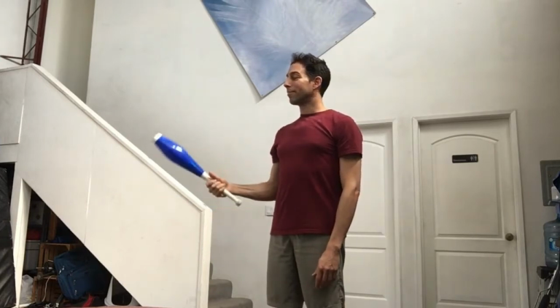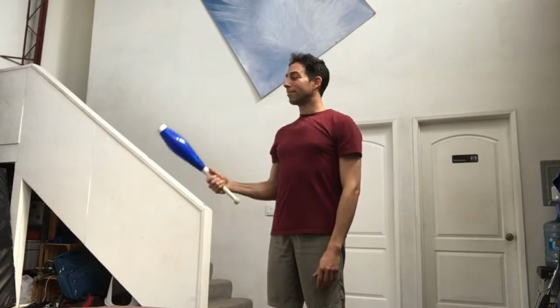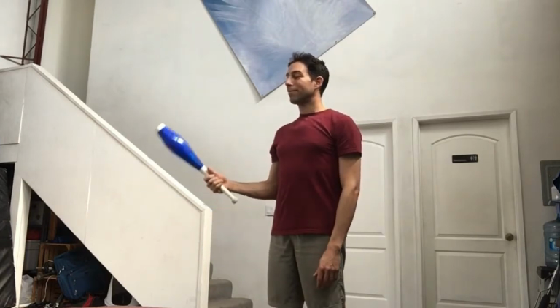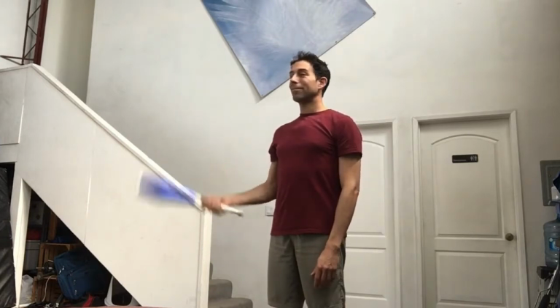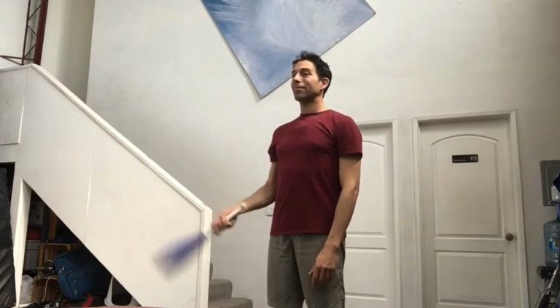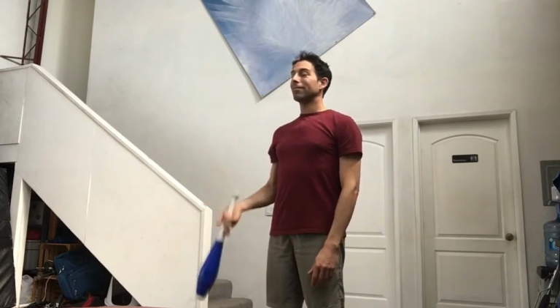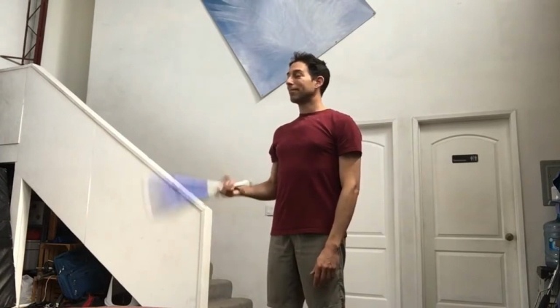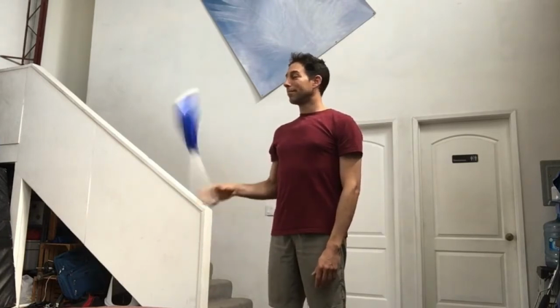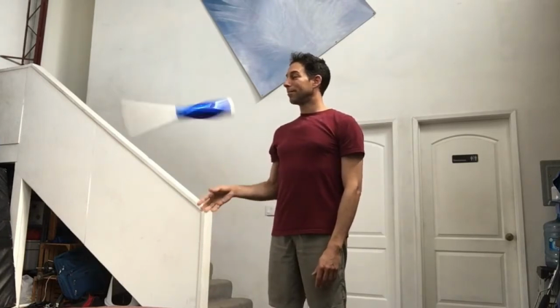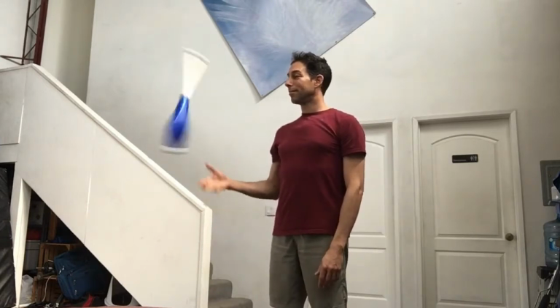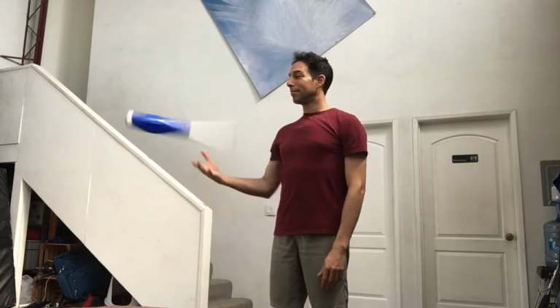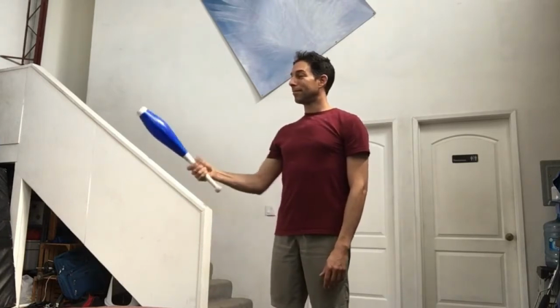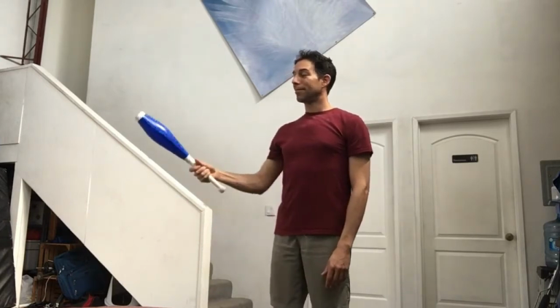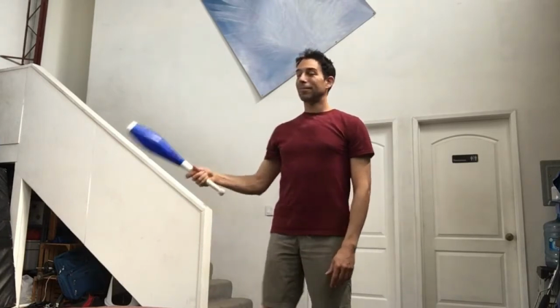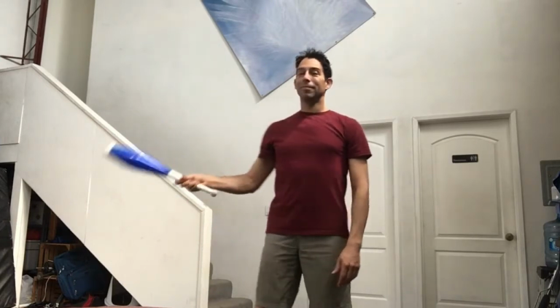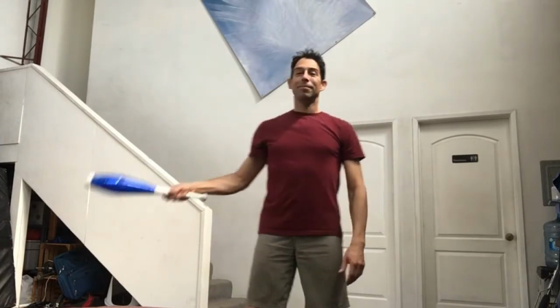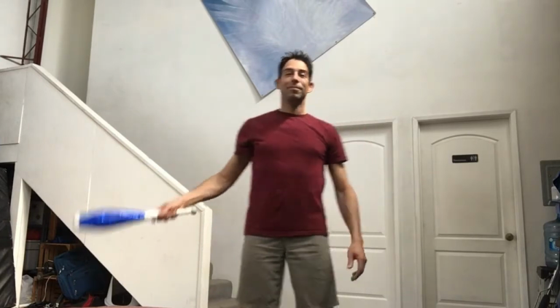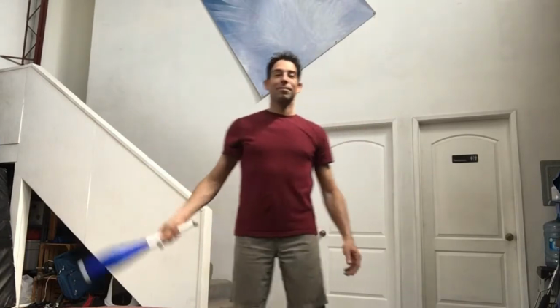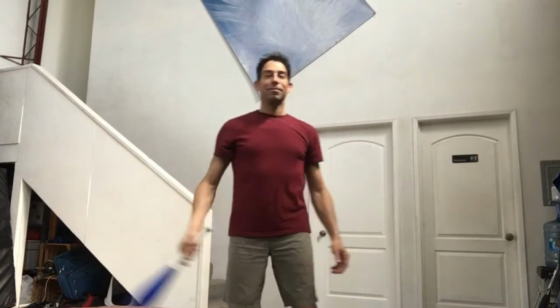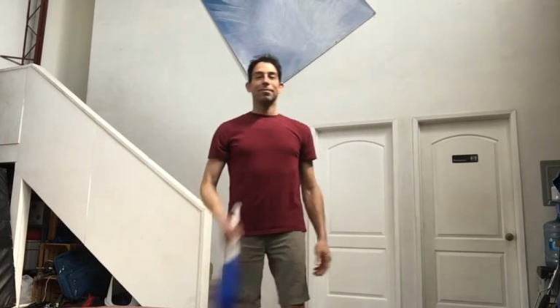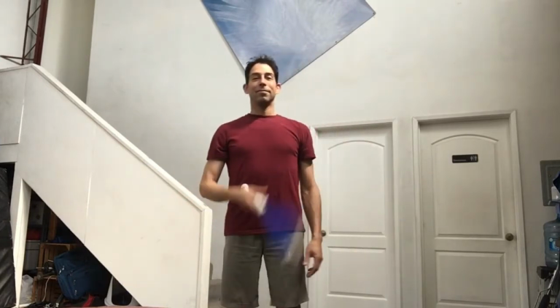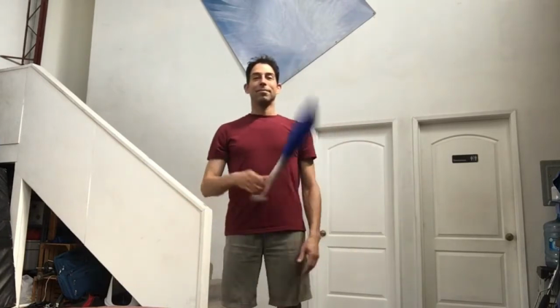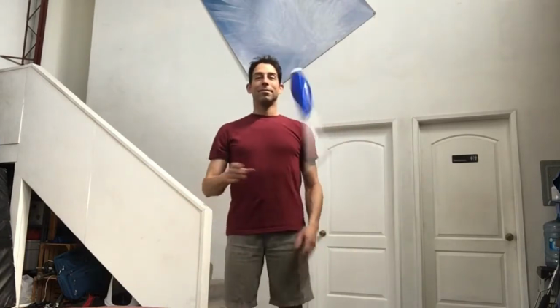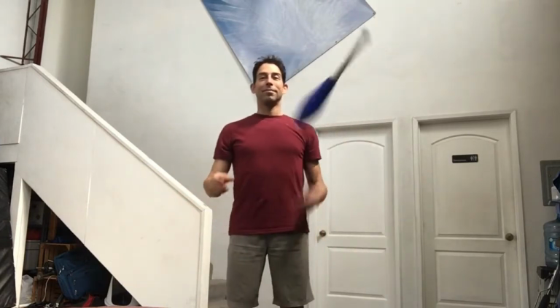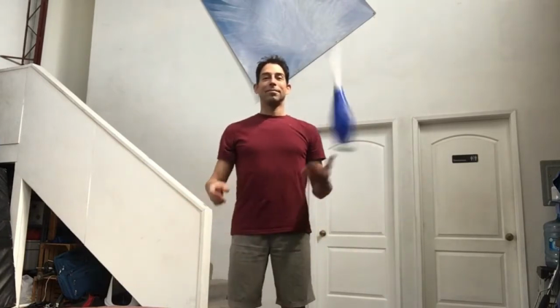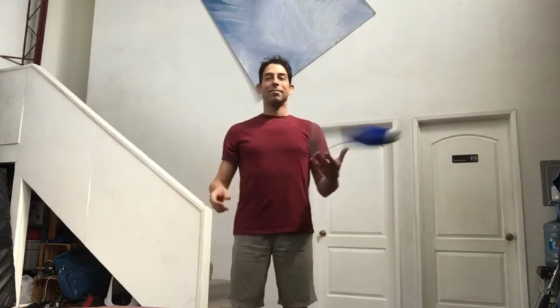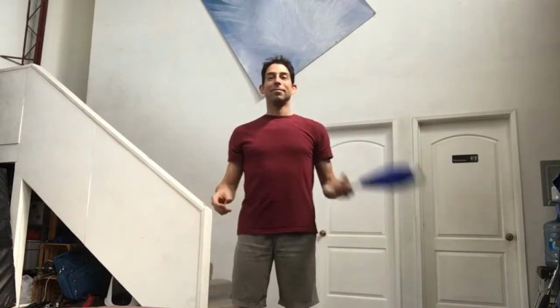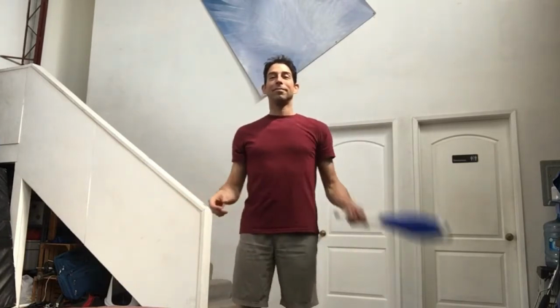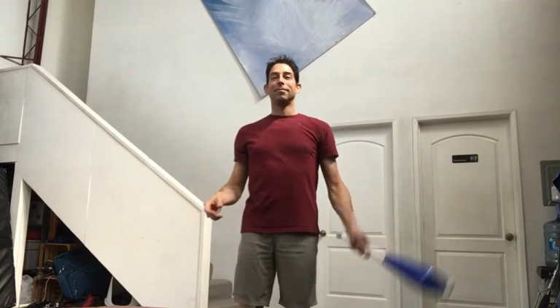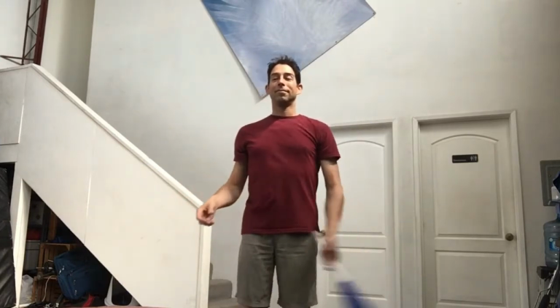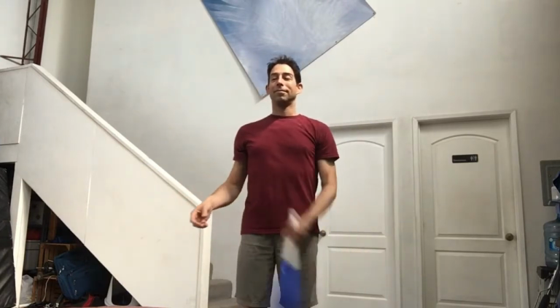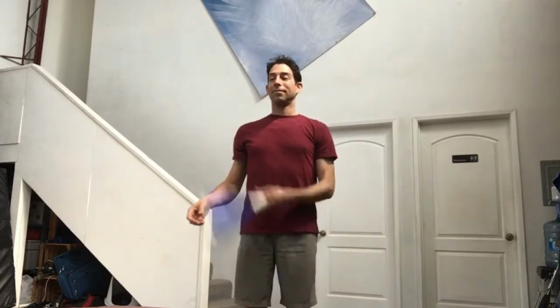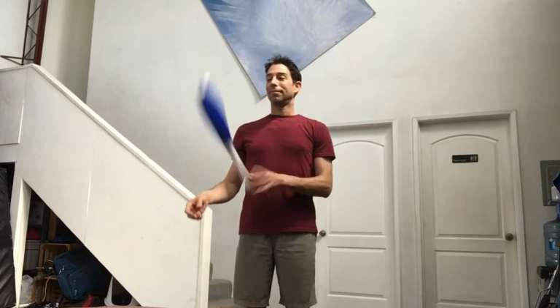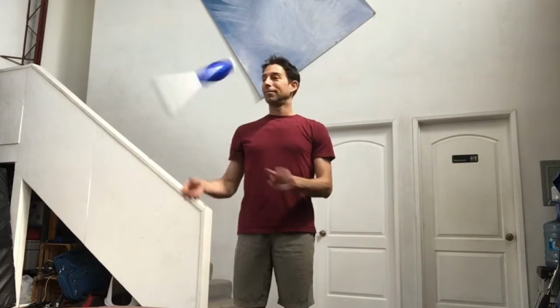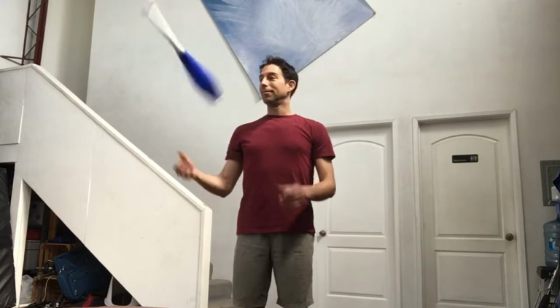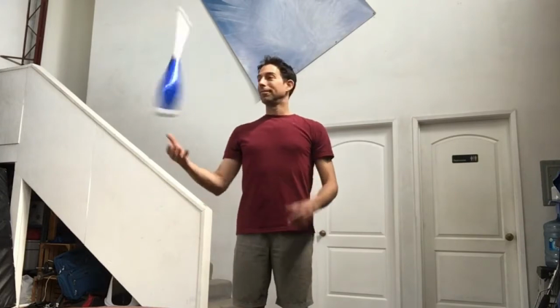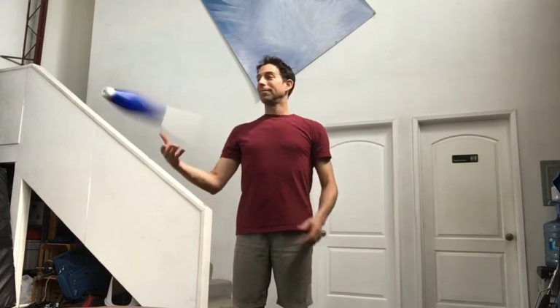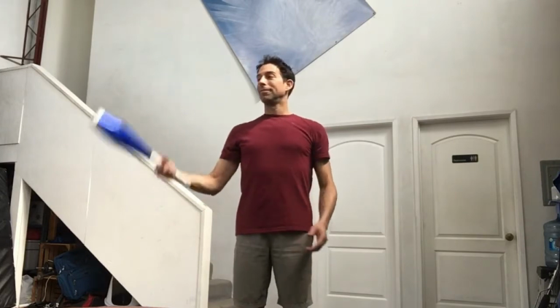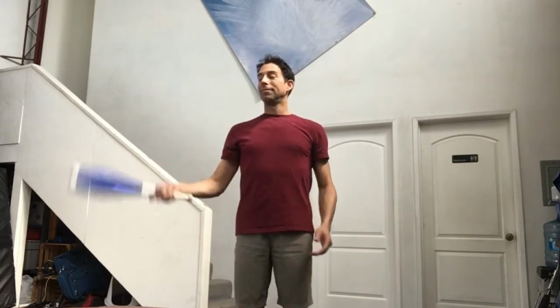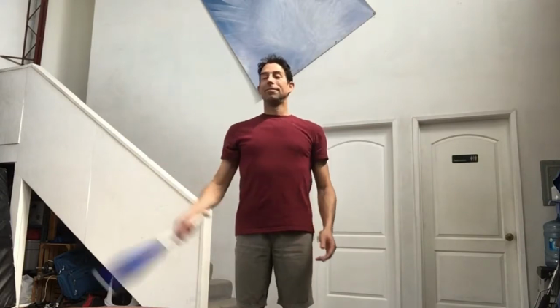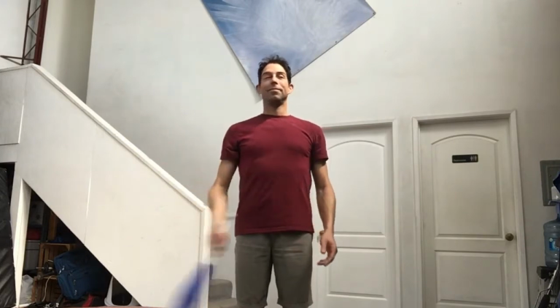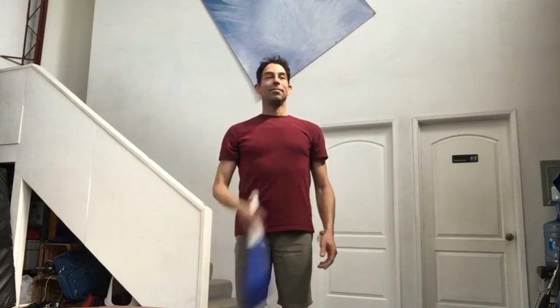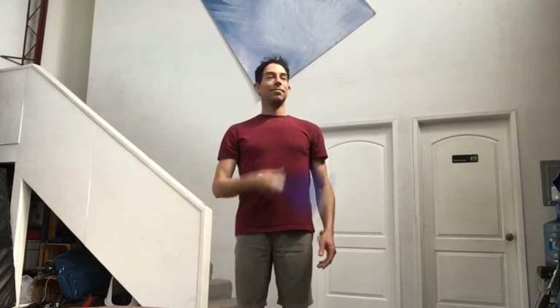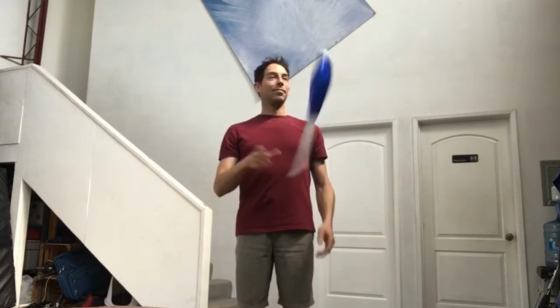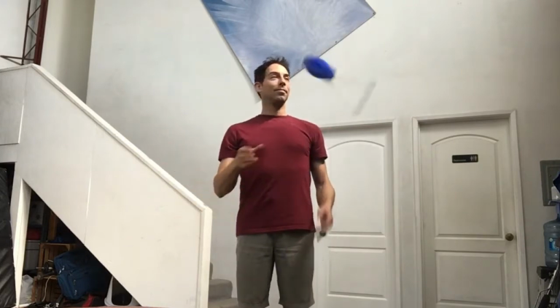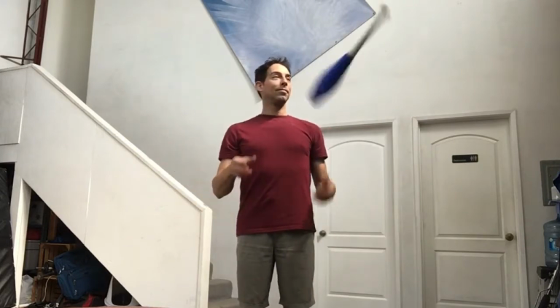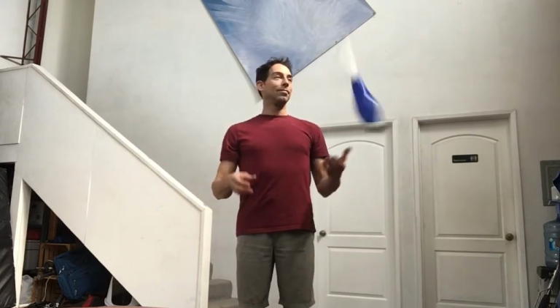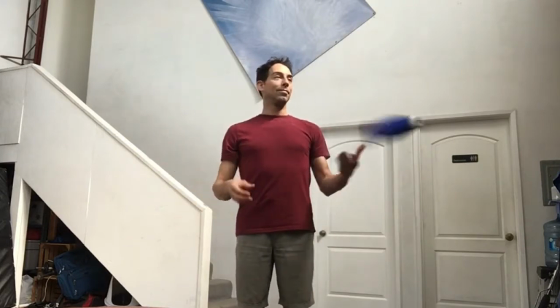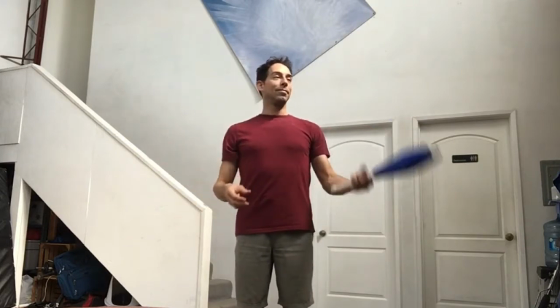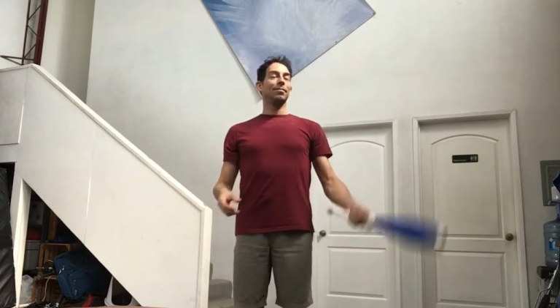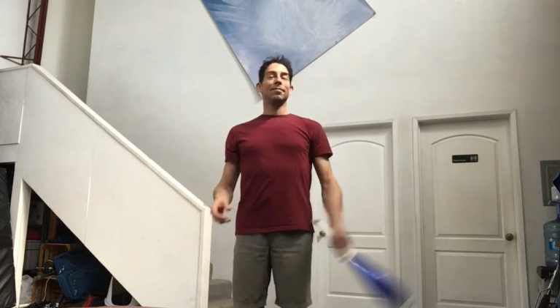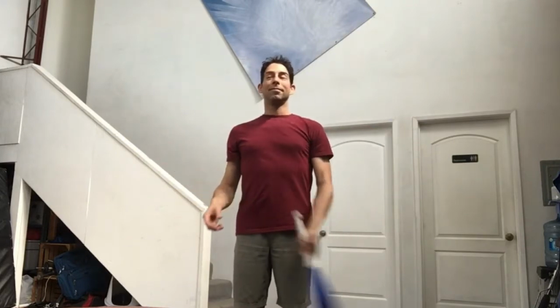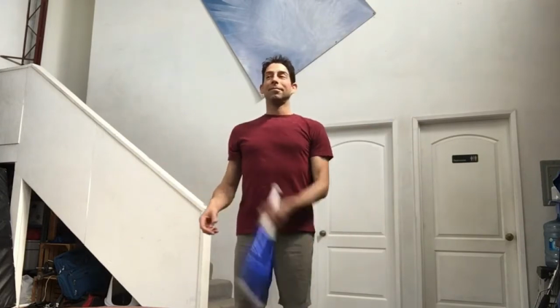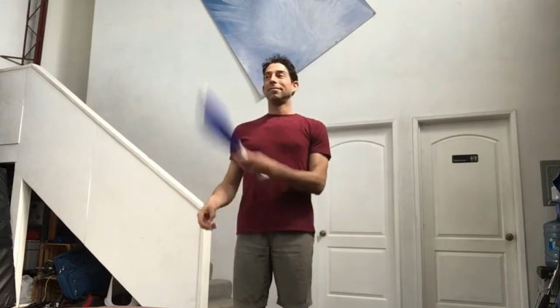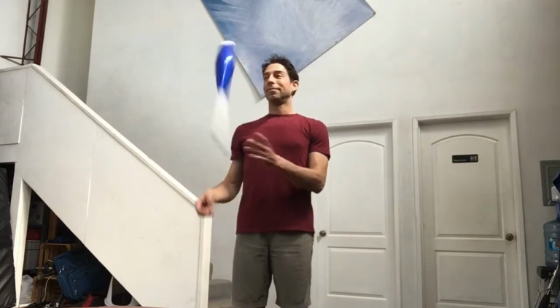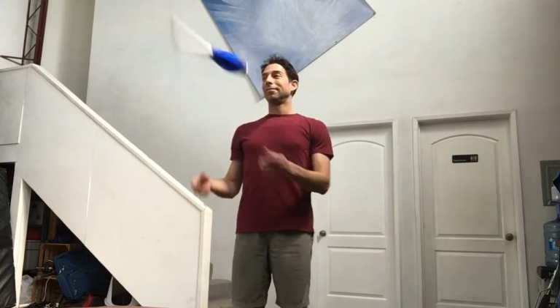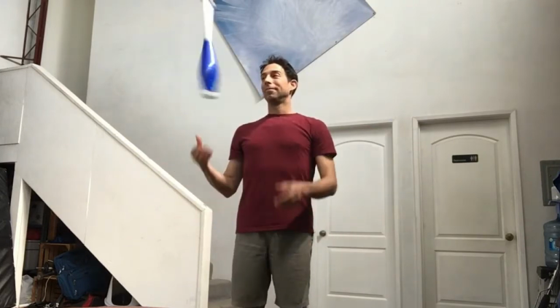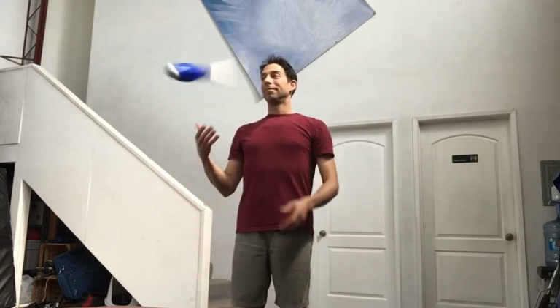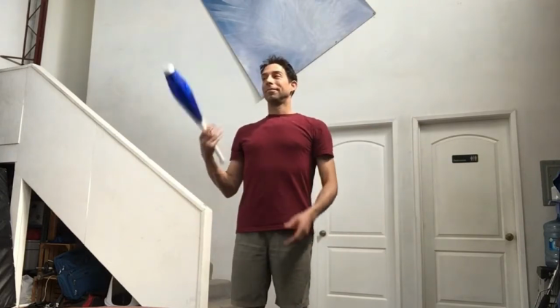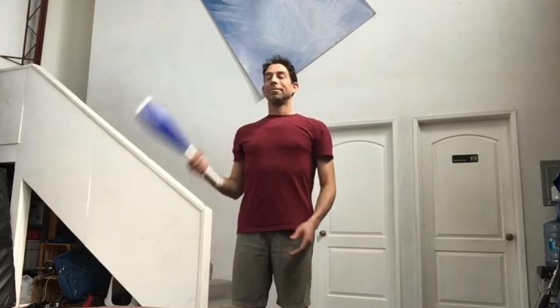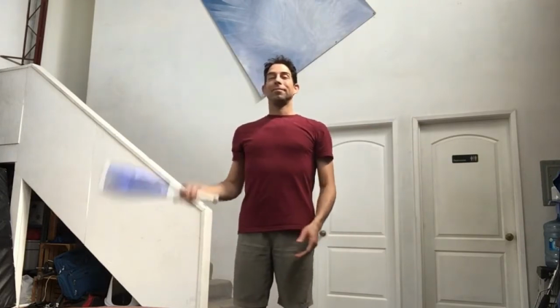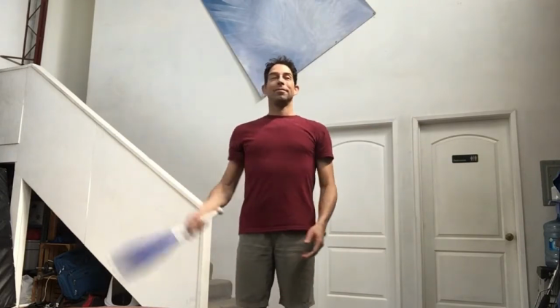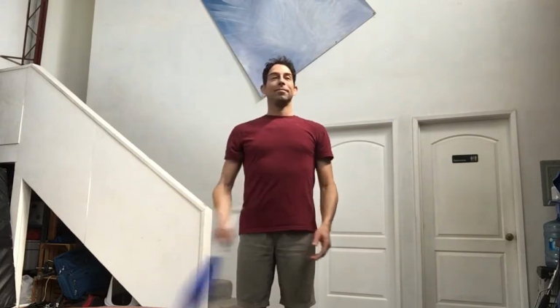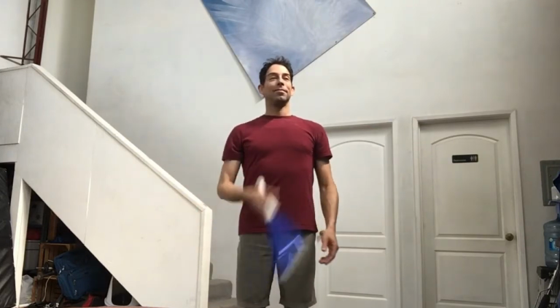To get used to flipping the club with both hands, flip the club from your right hand to your left hand and from your left hand to your right hand.